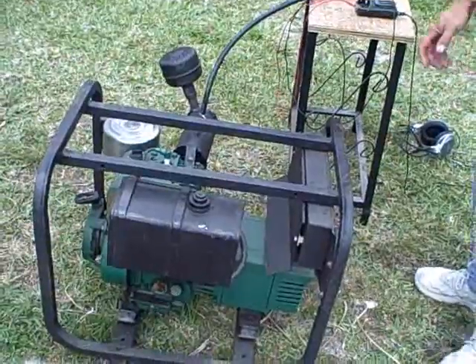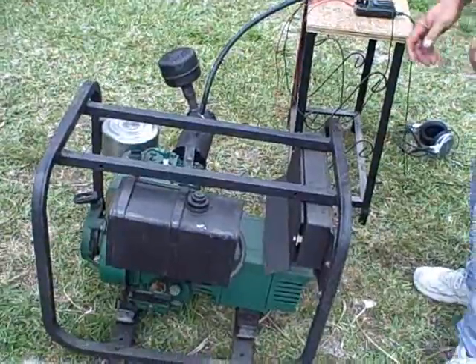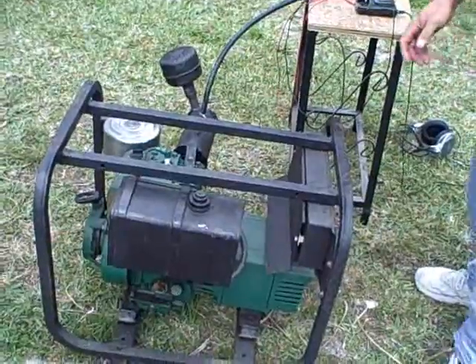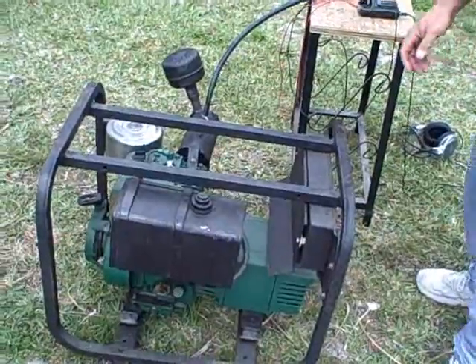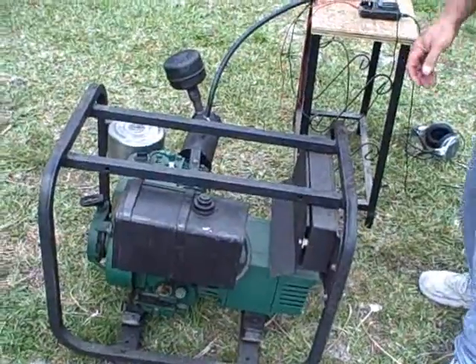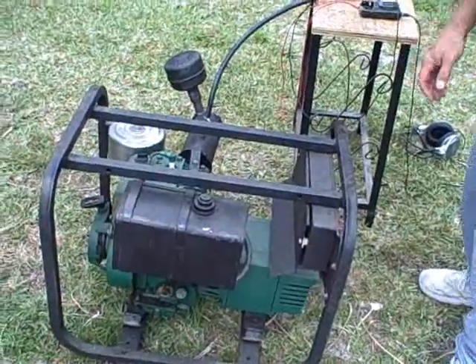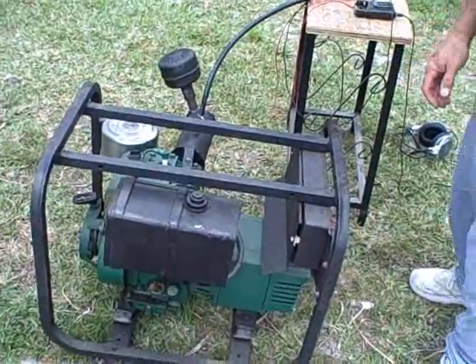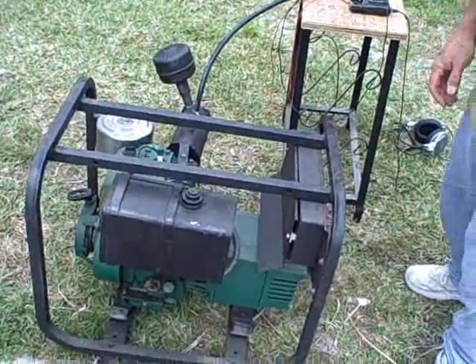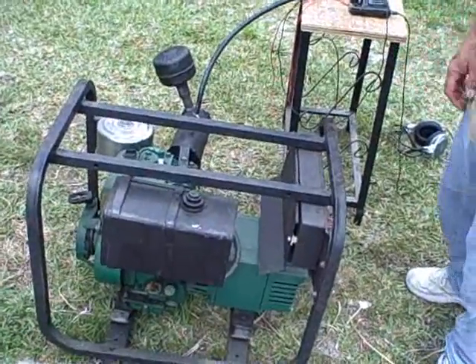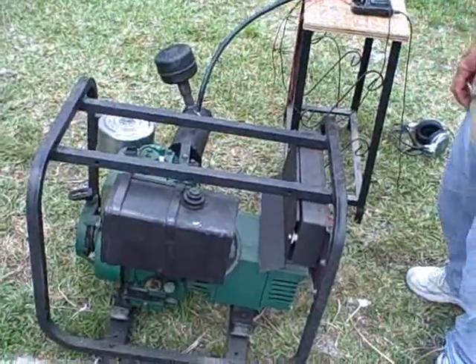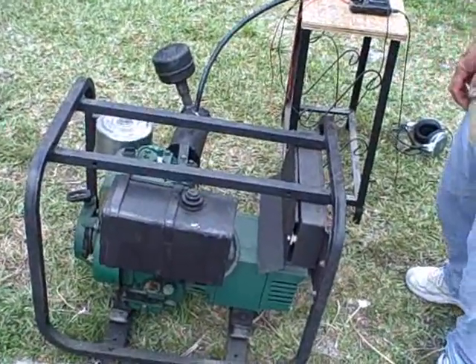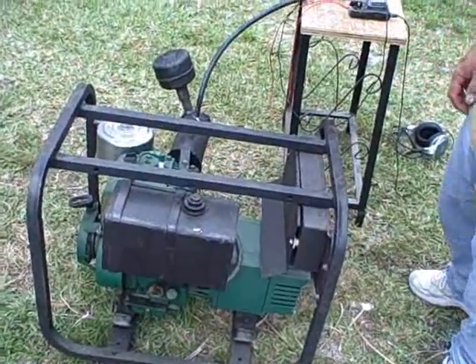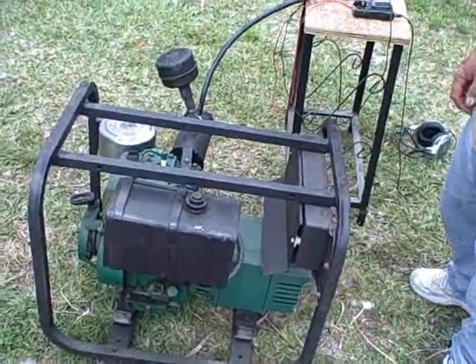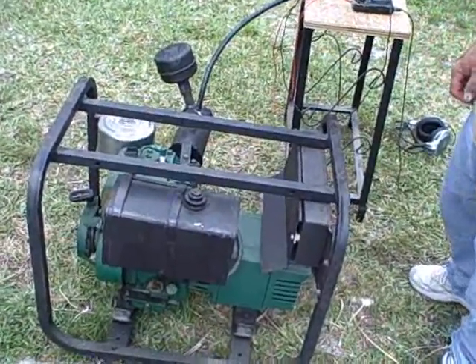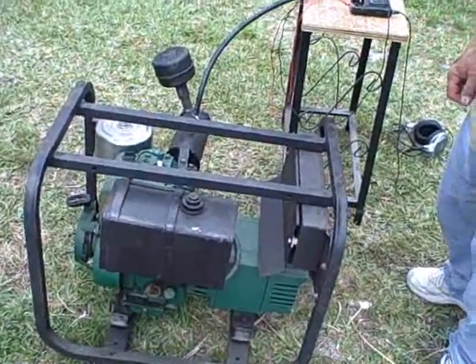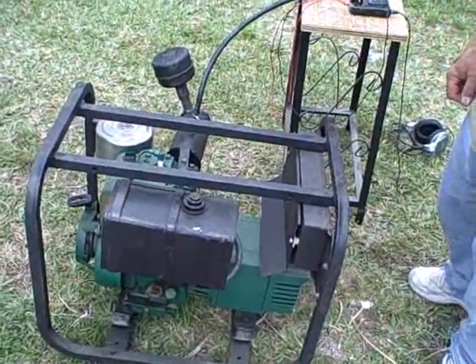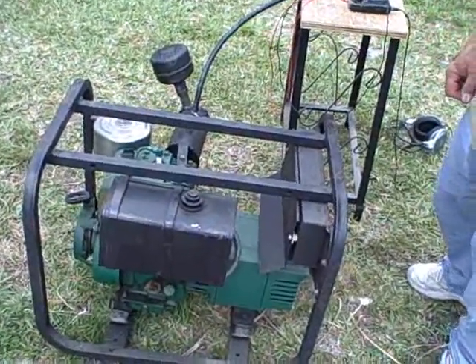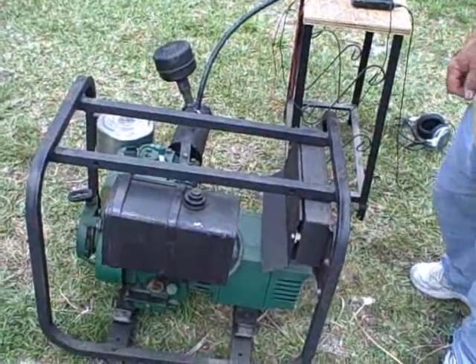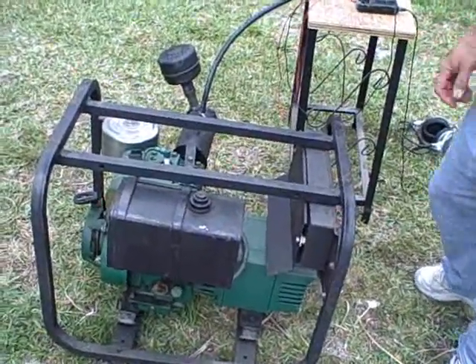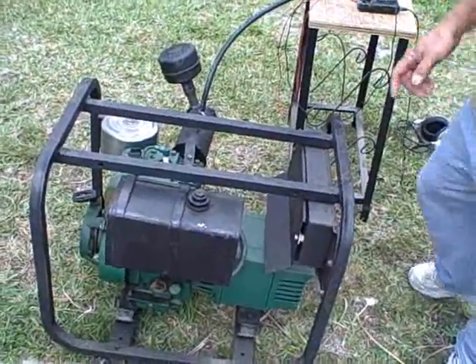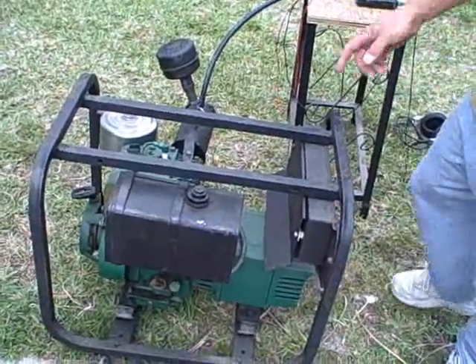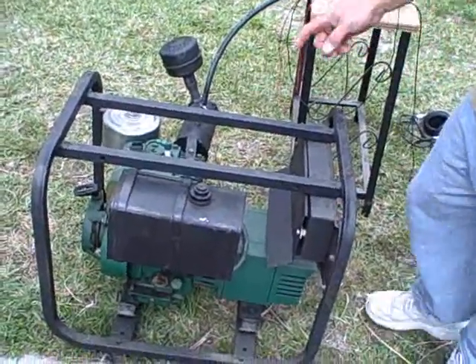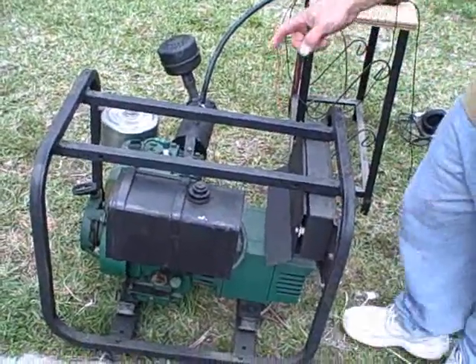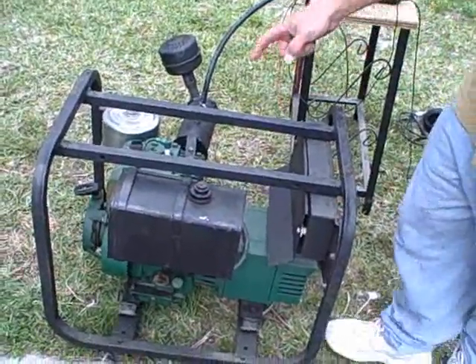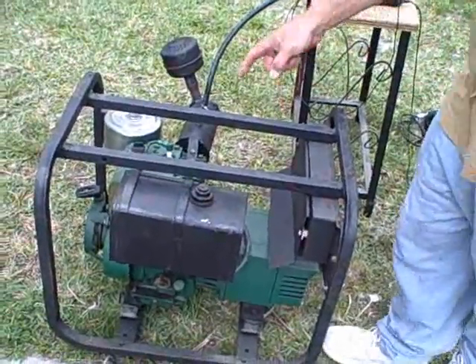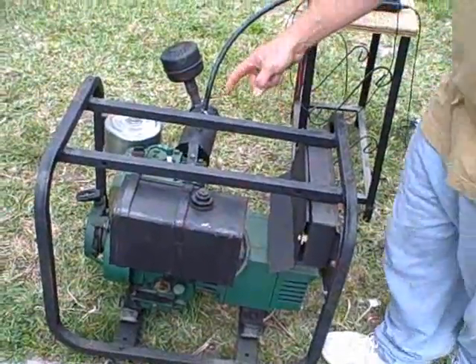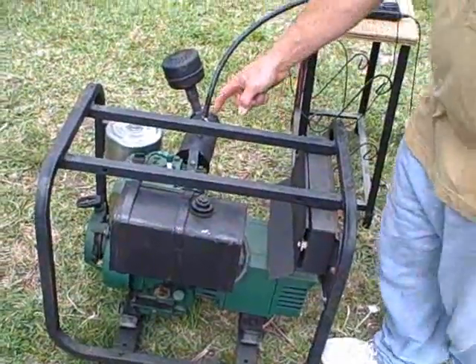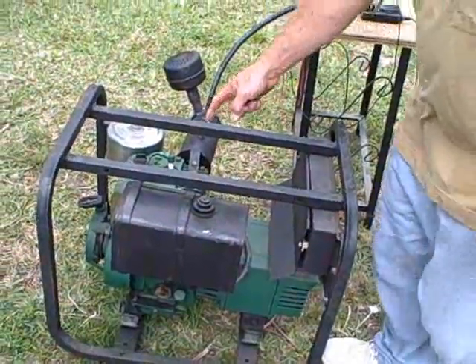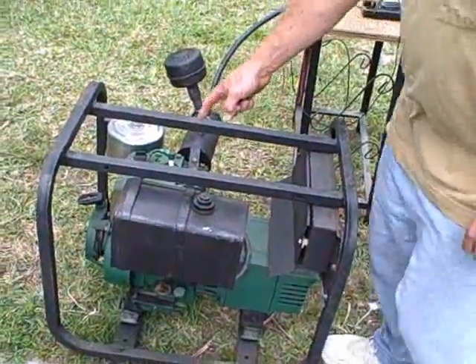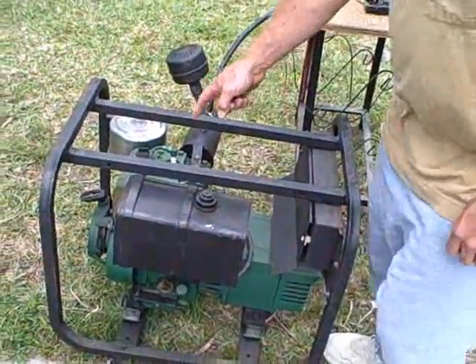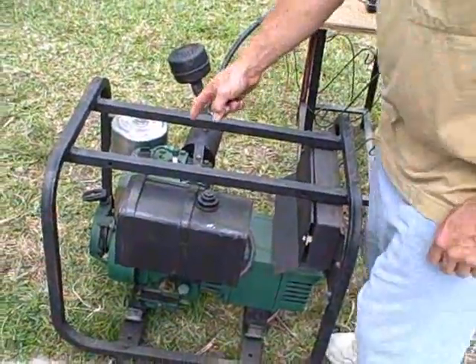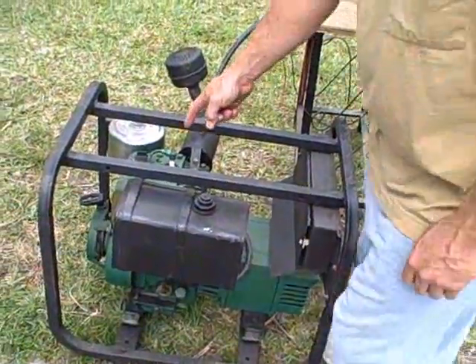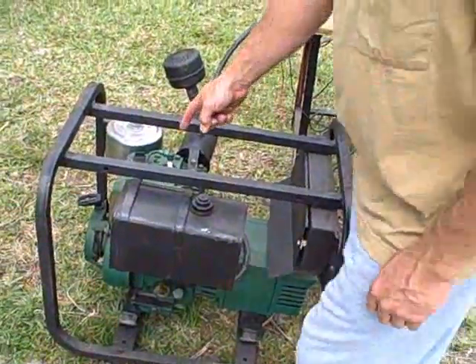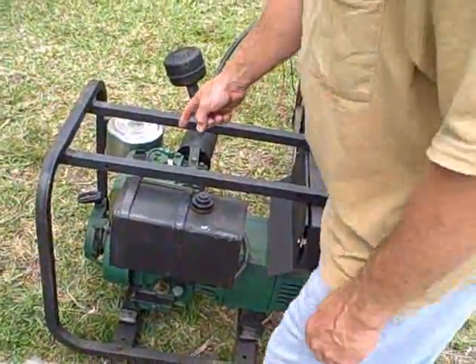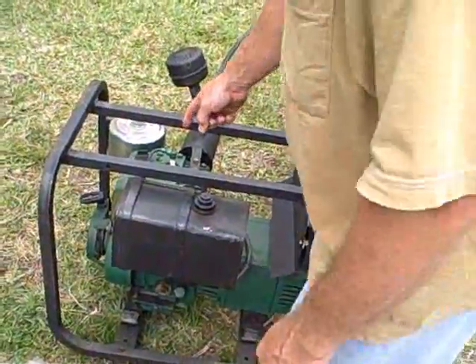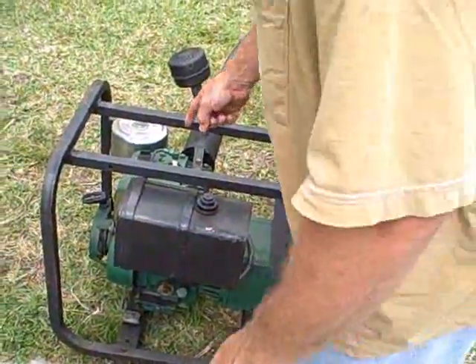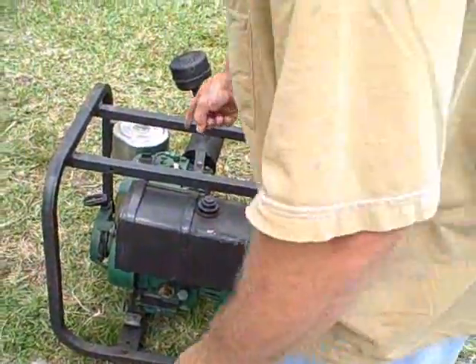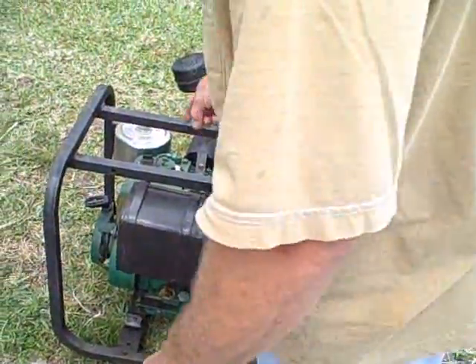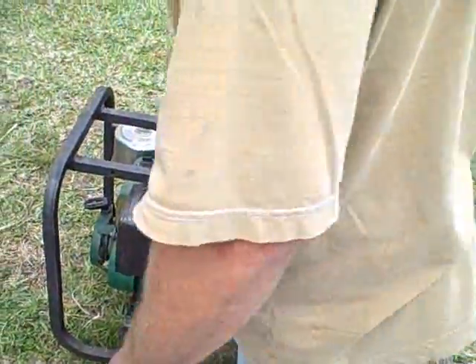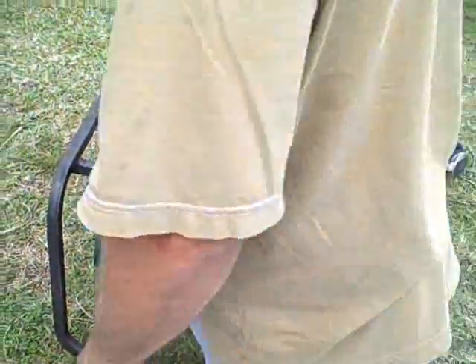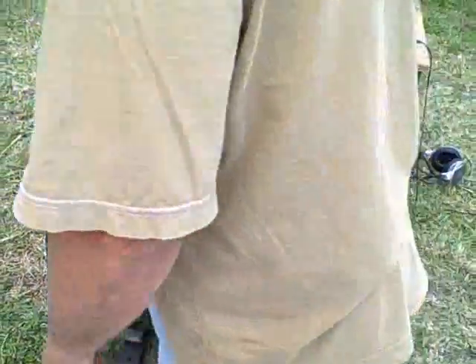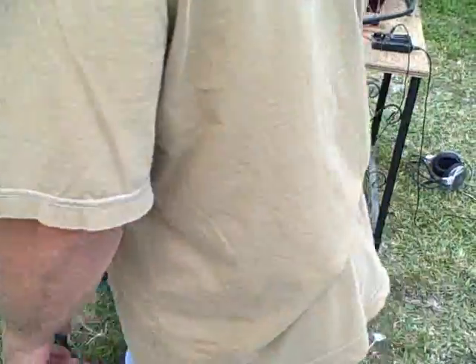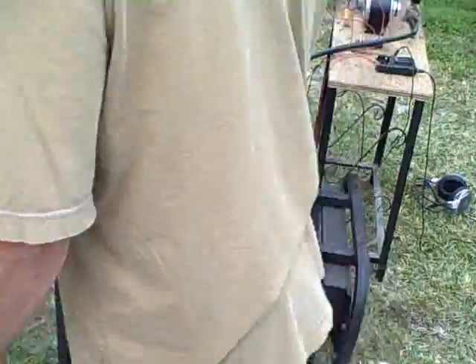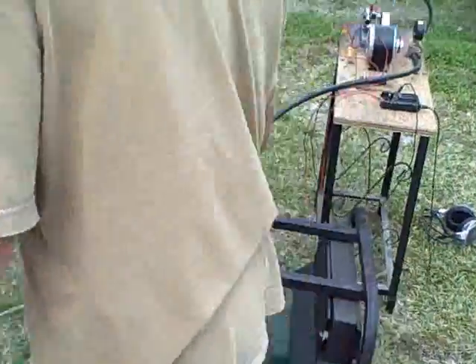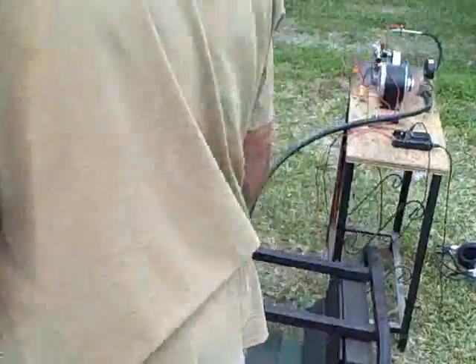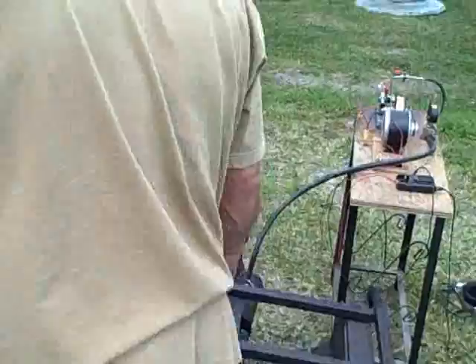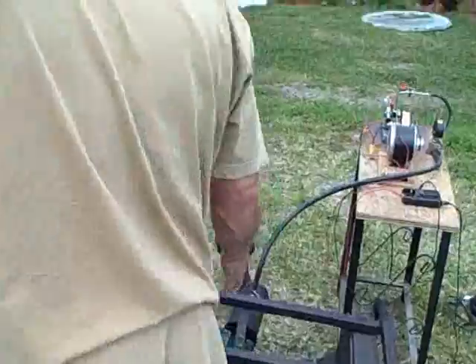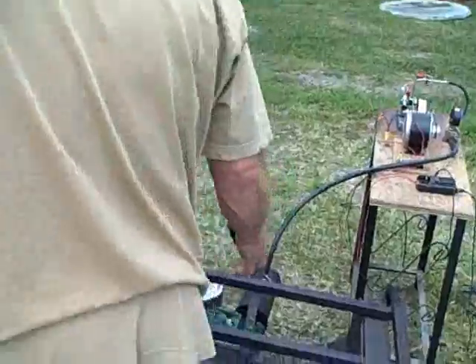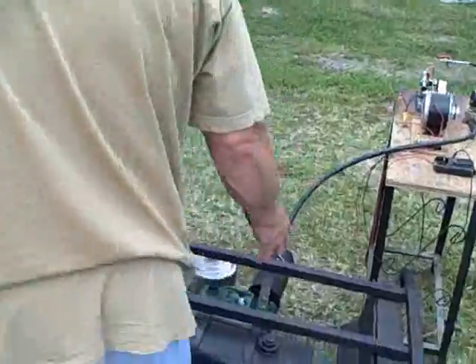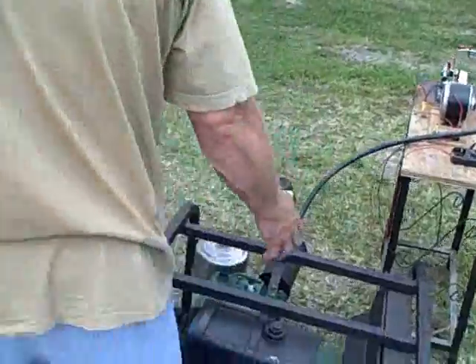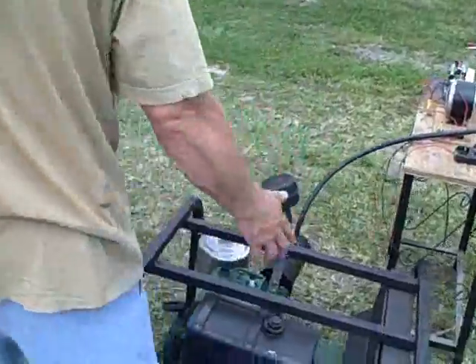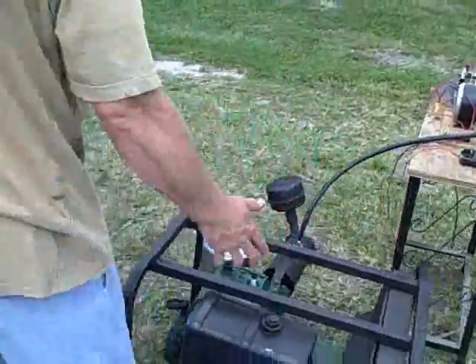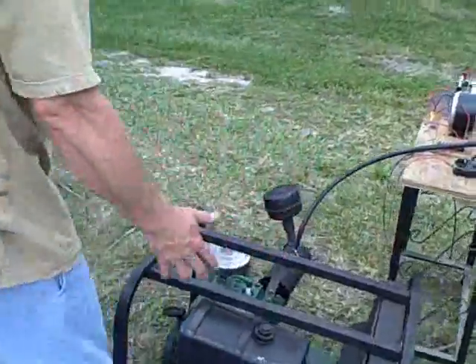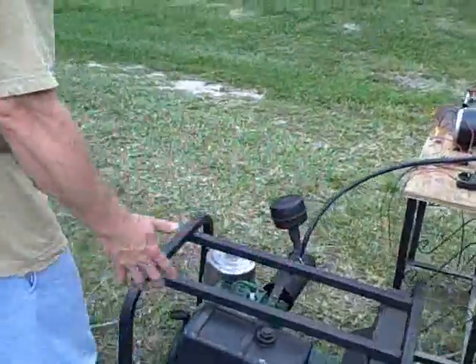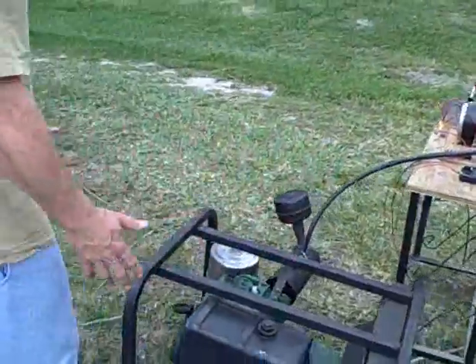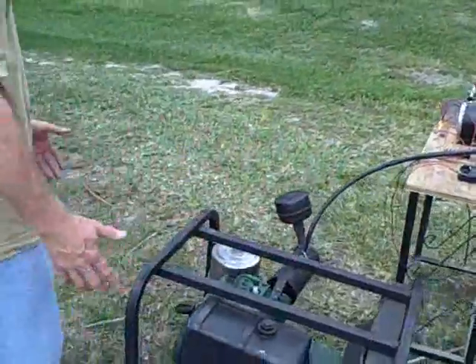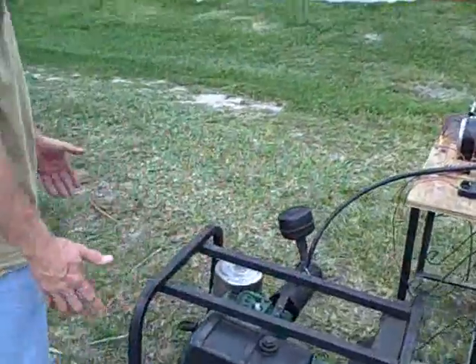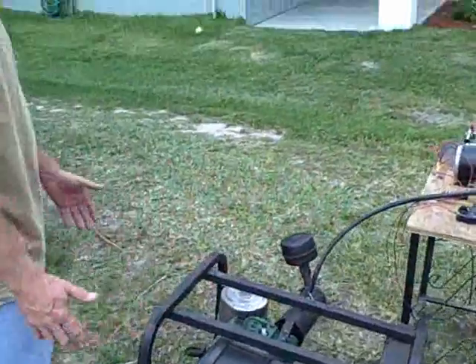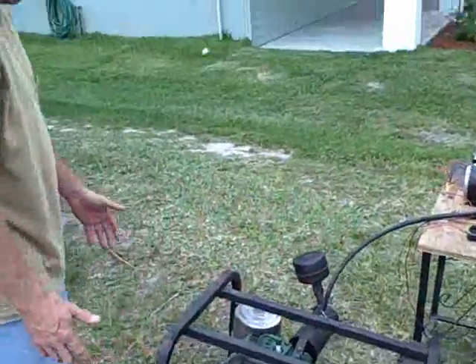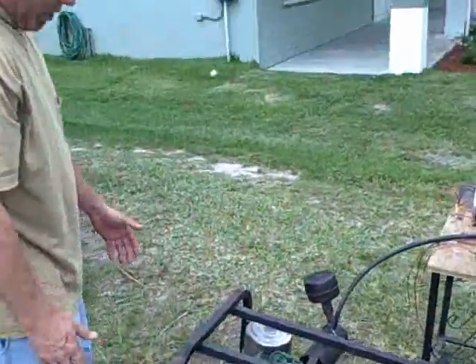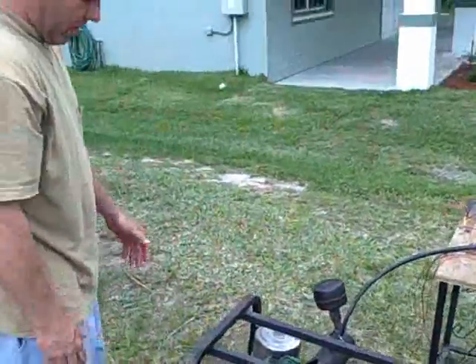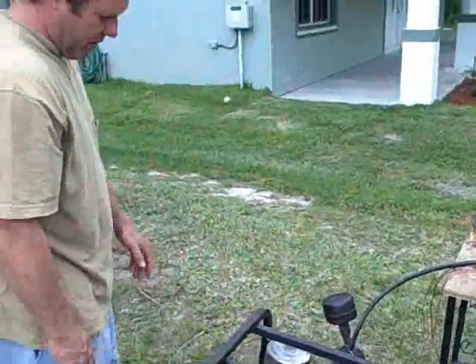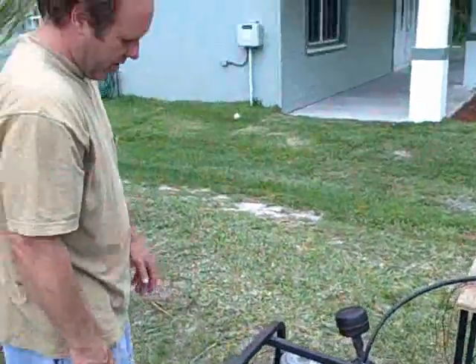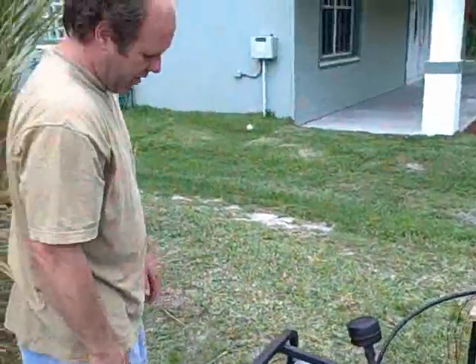Andrew, how big is the motor there? This is an 8 horsepower Briggs and Stratton motor — it's a typical generator motor.